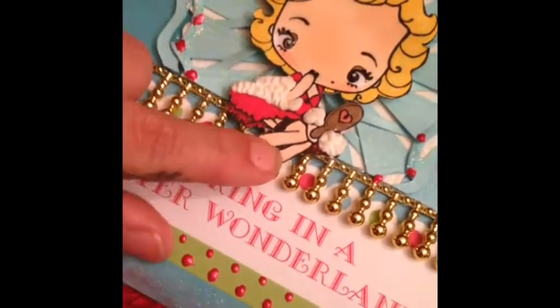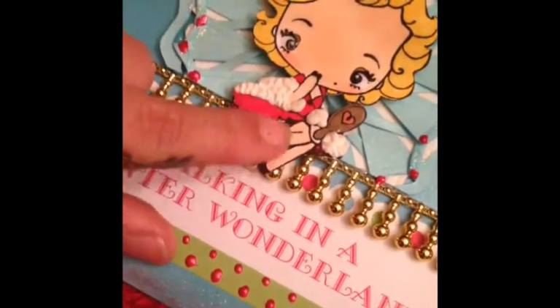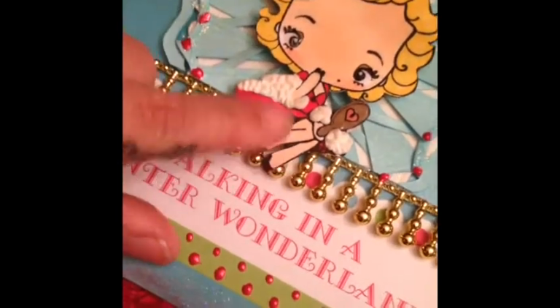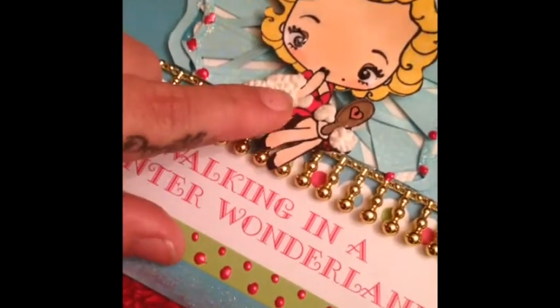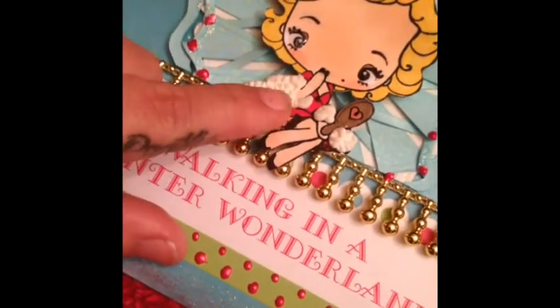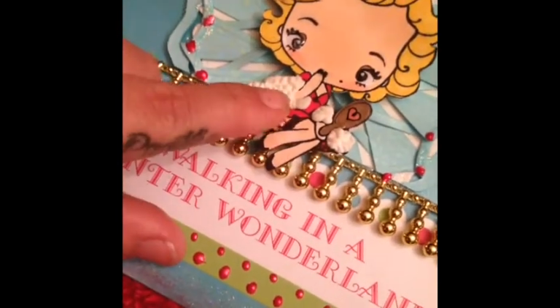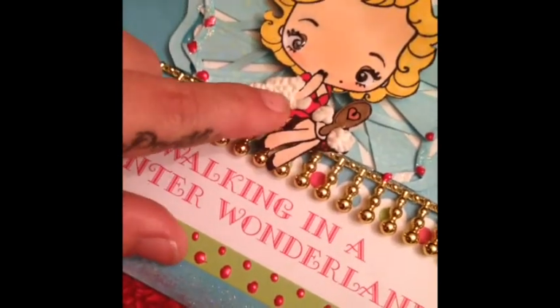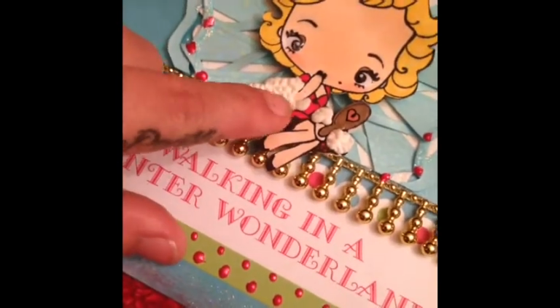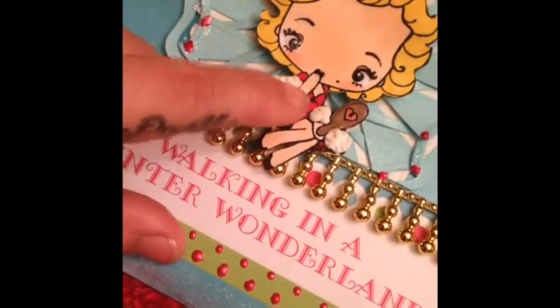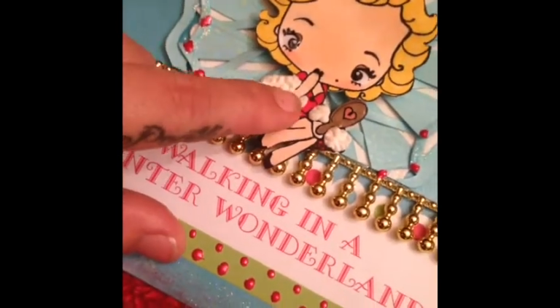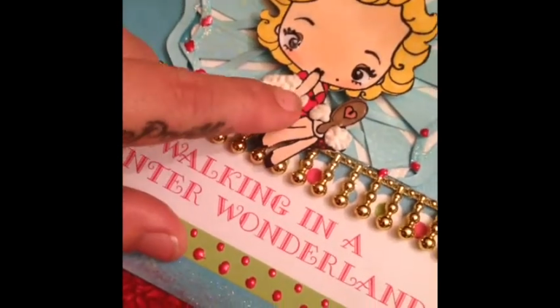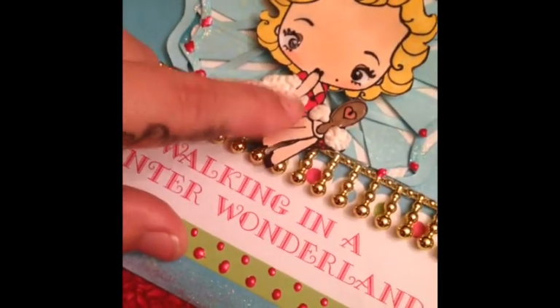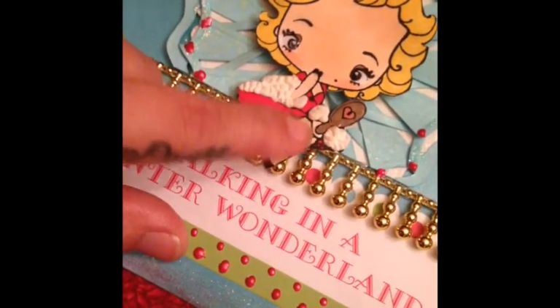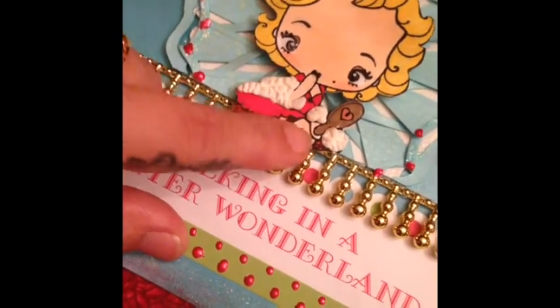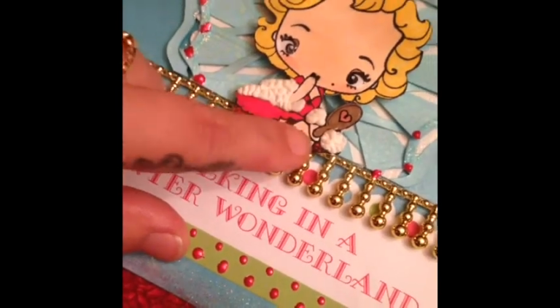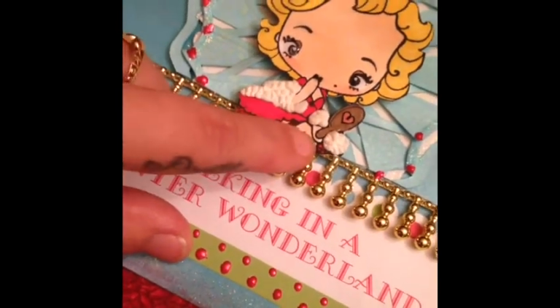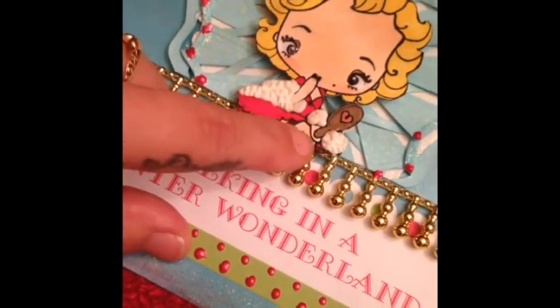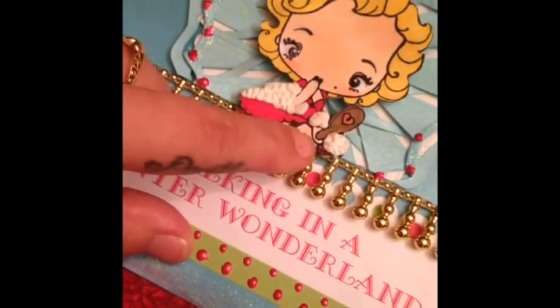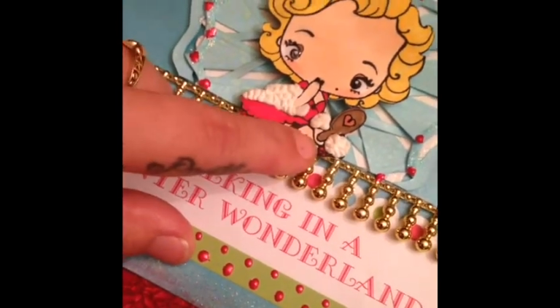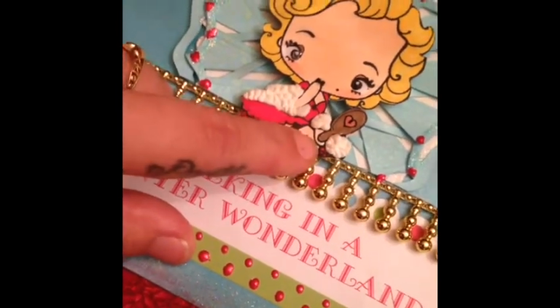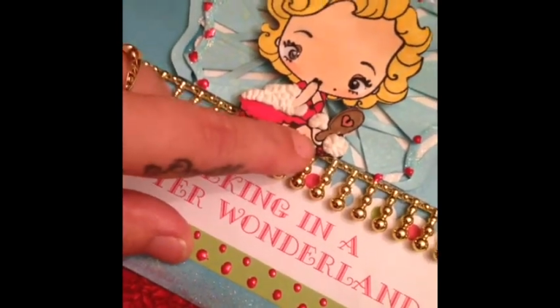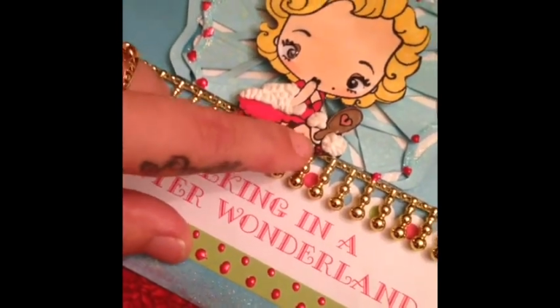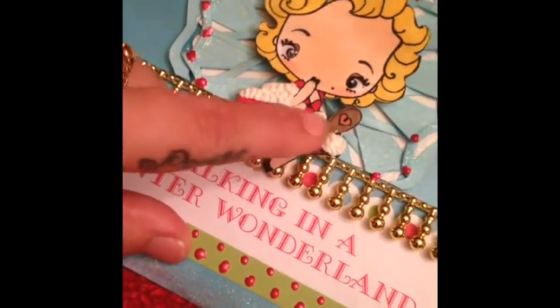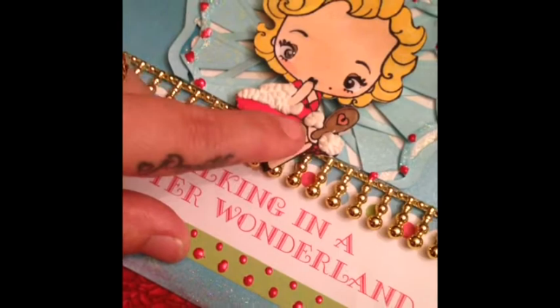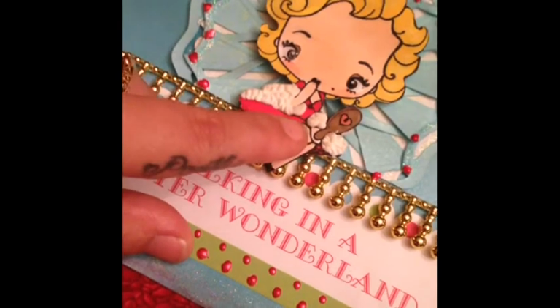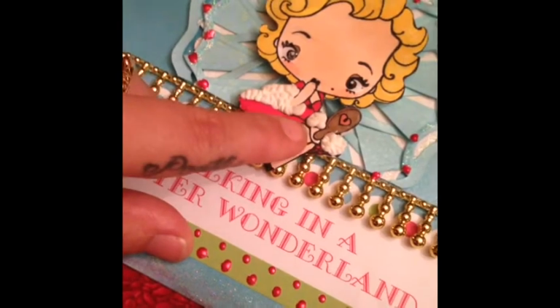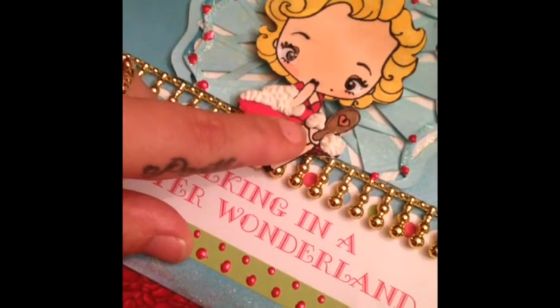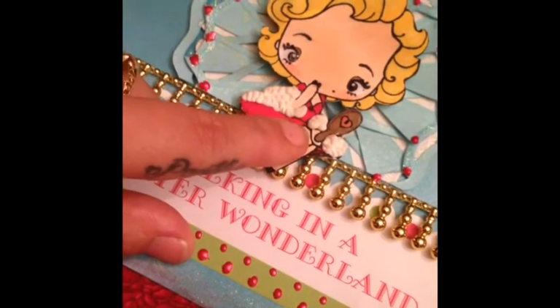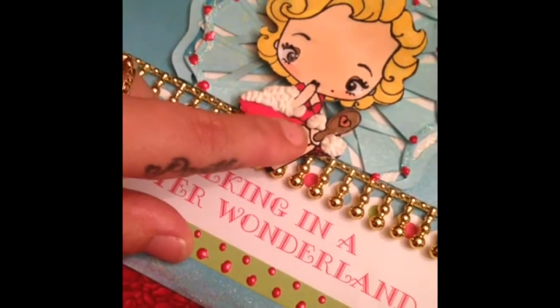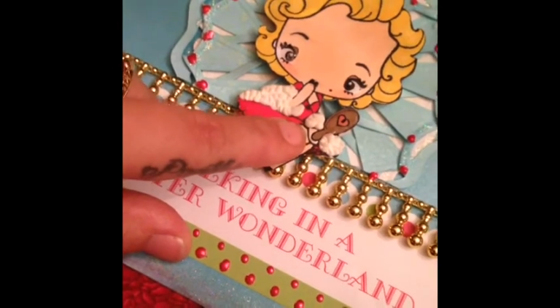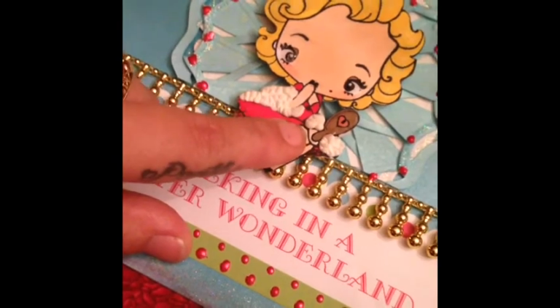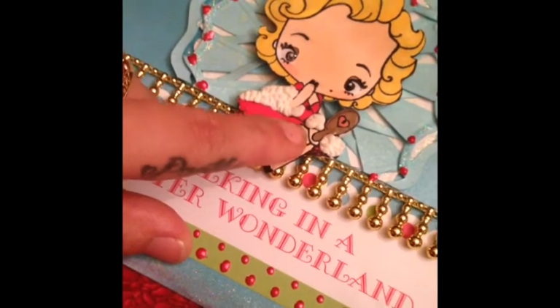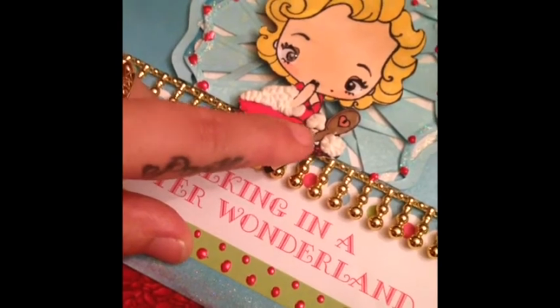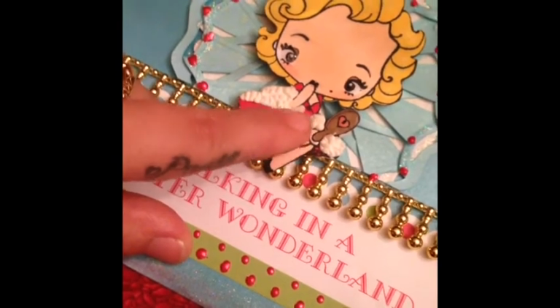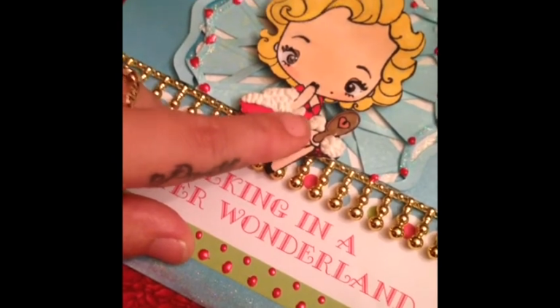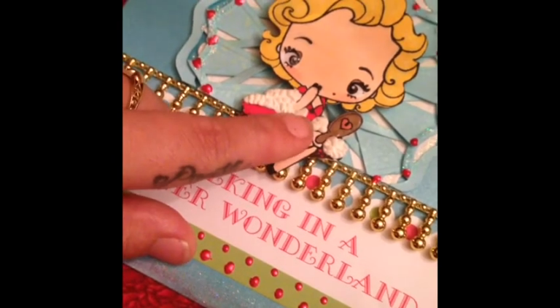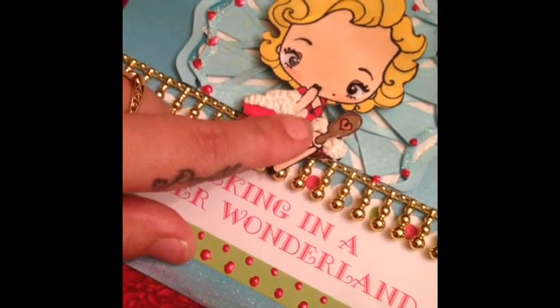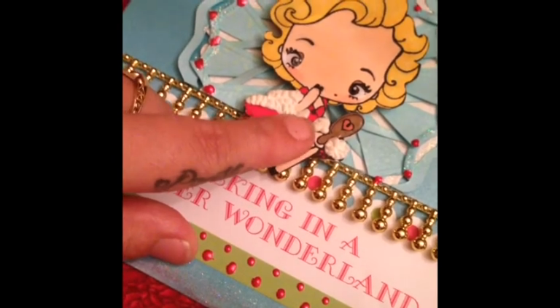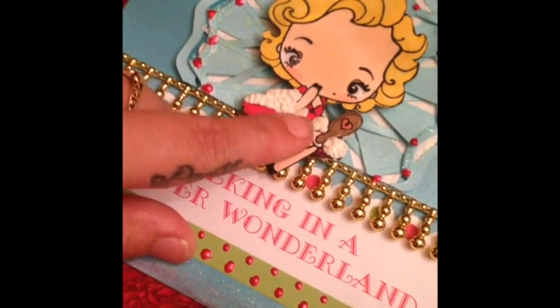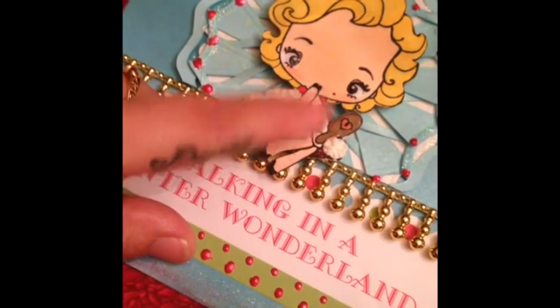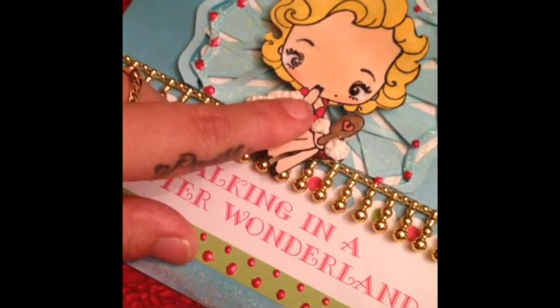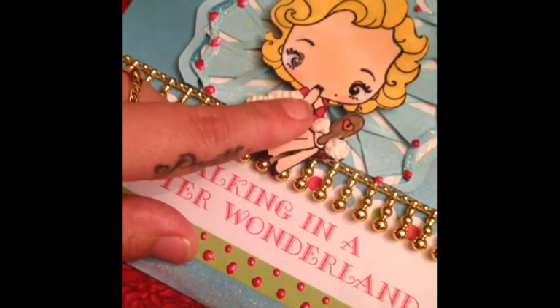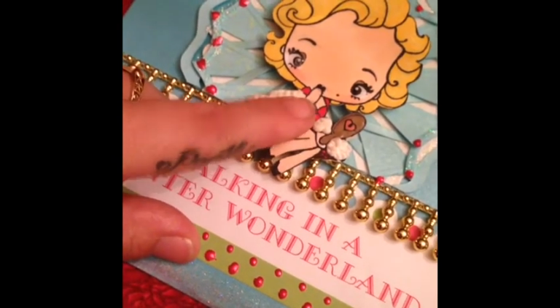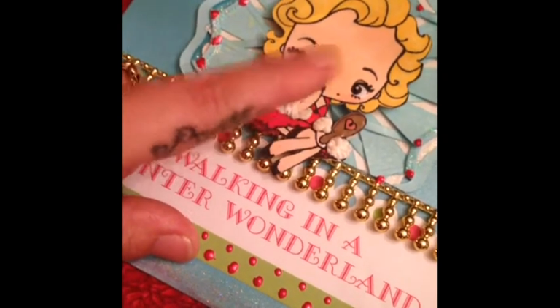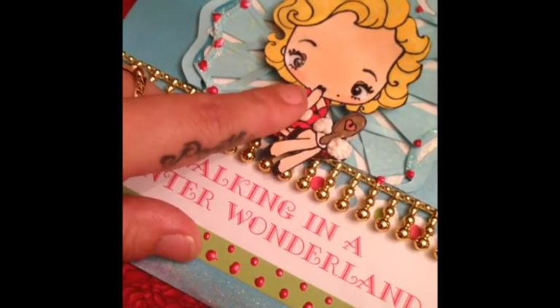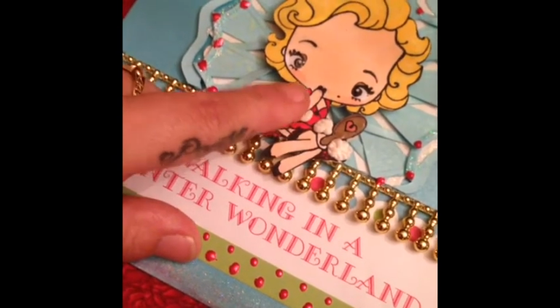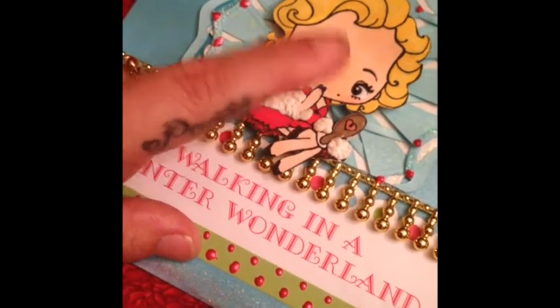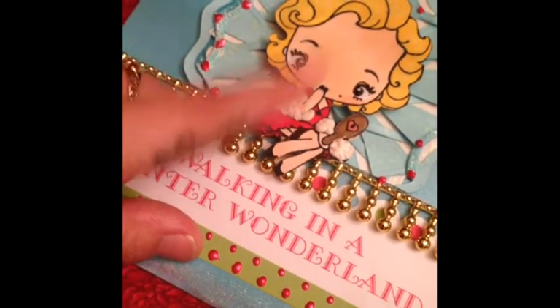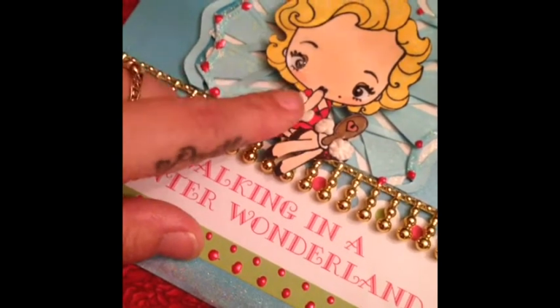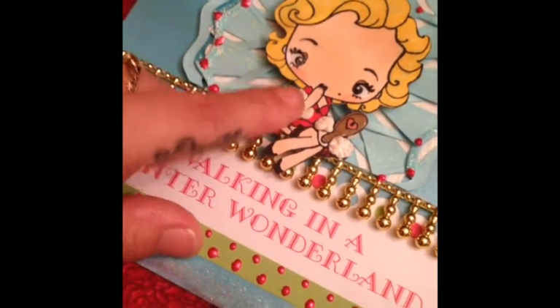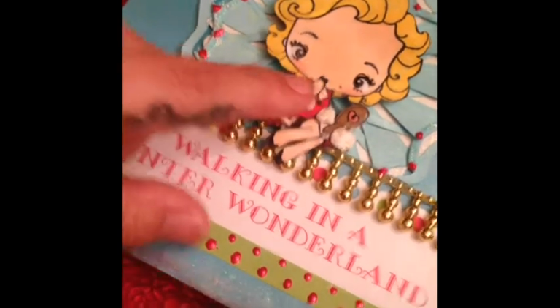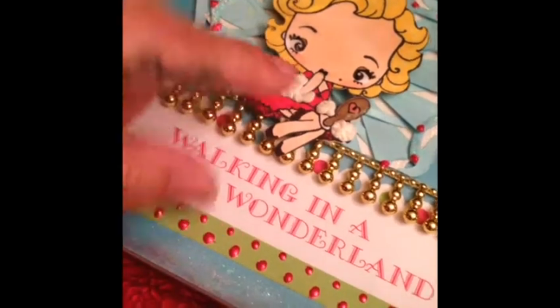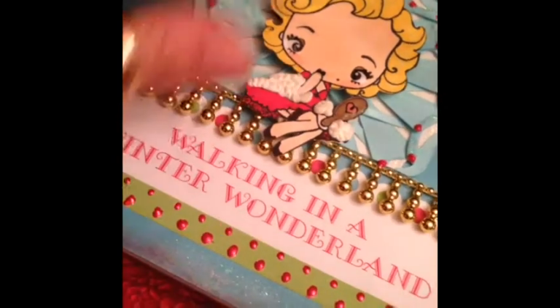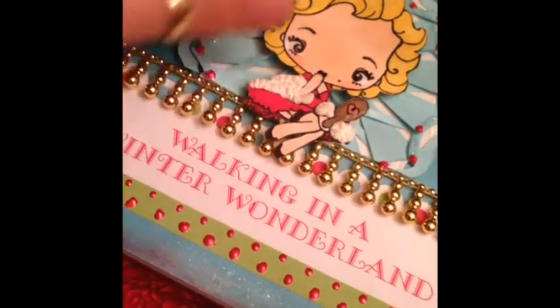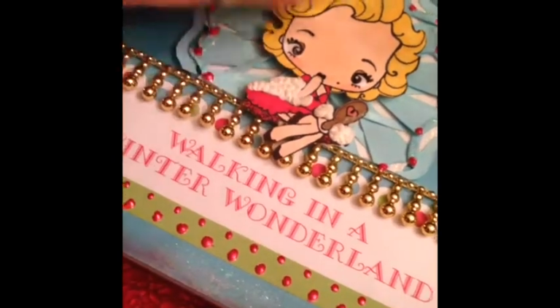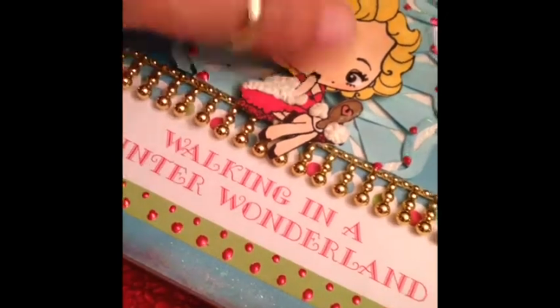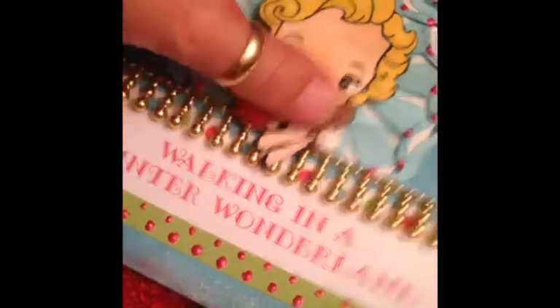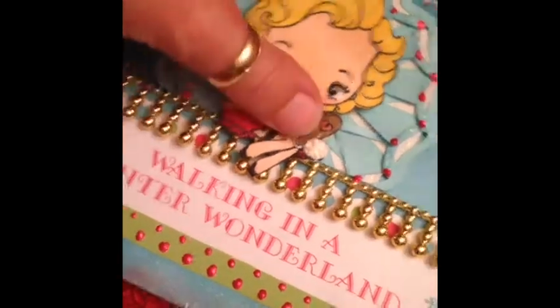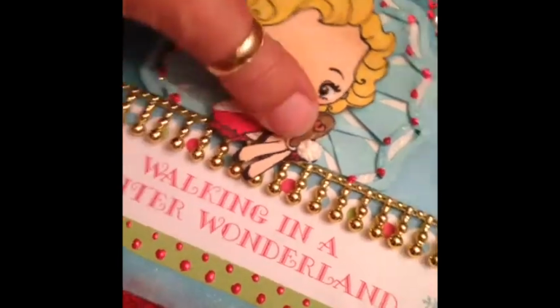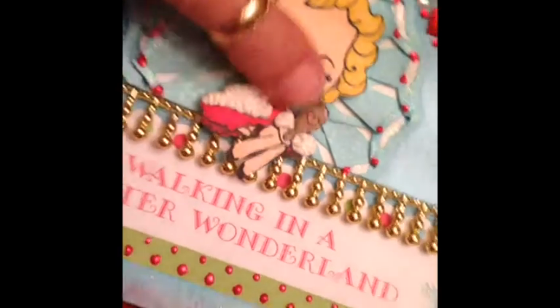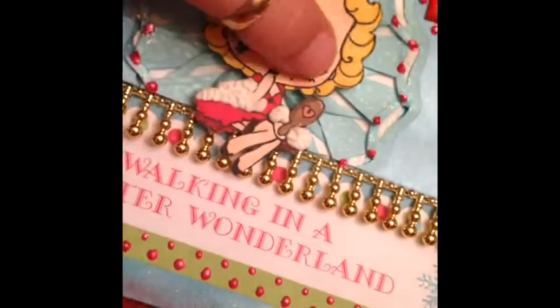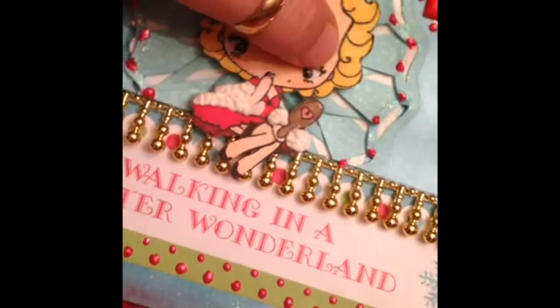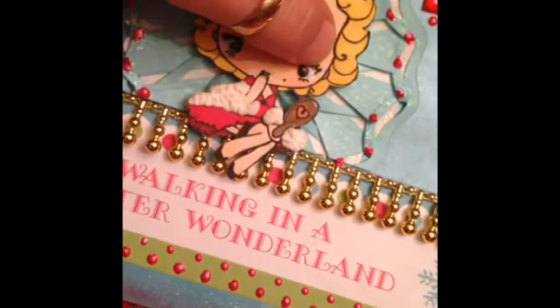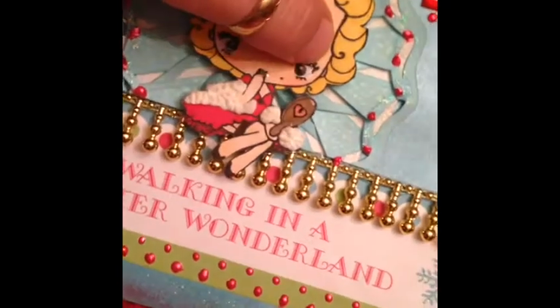Her wrap is fluffy — that is liquid applique. If you heat emboss it after it dries after 24 hours, it does get puffy.